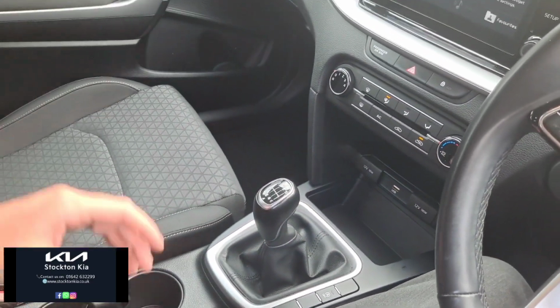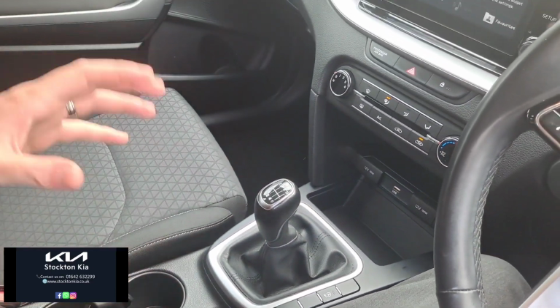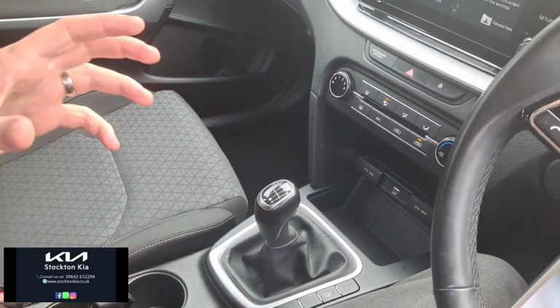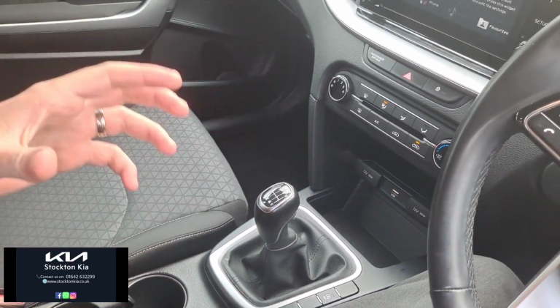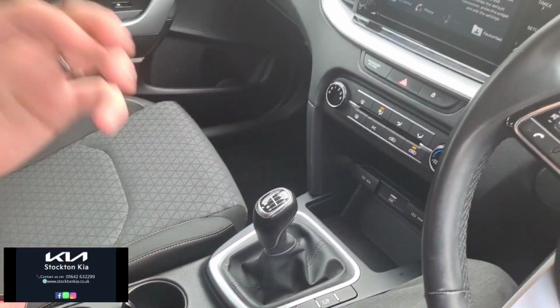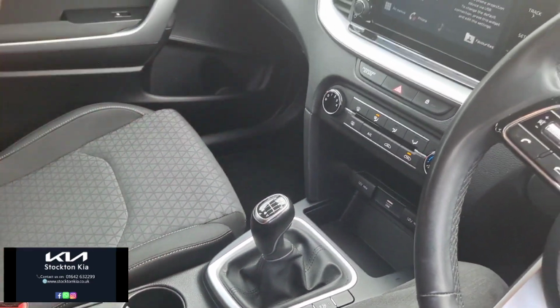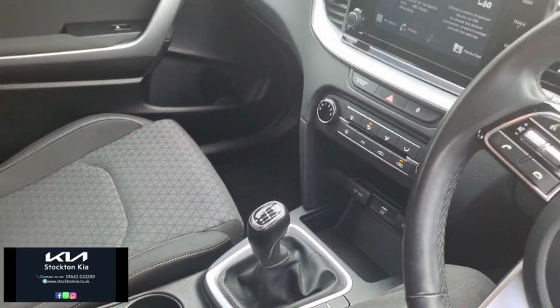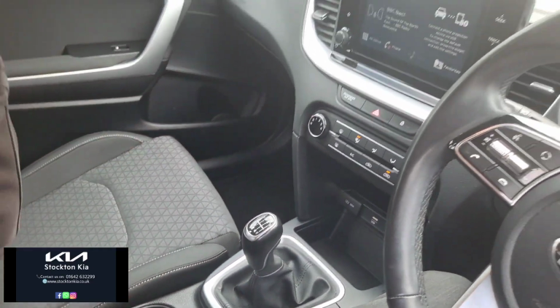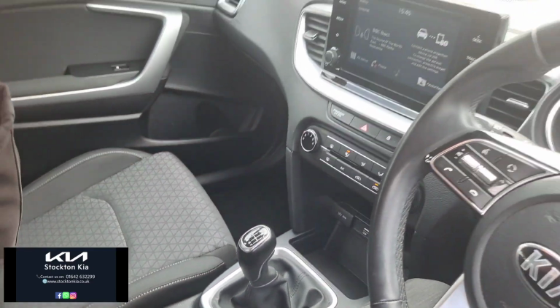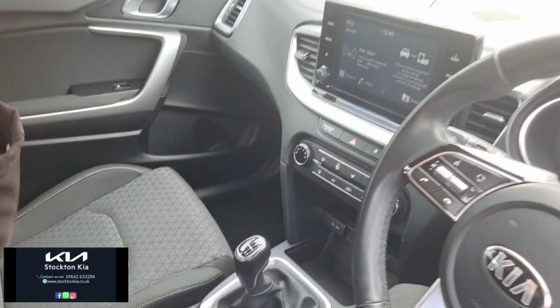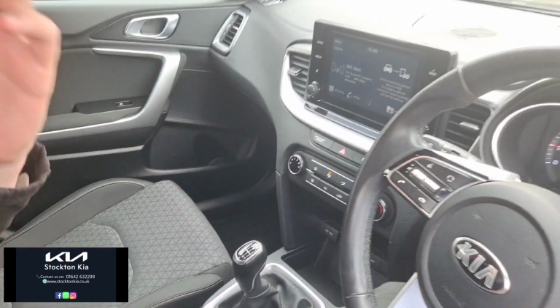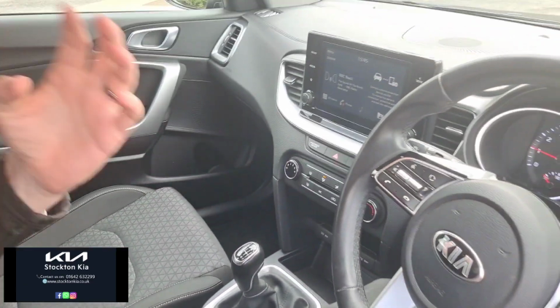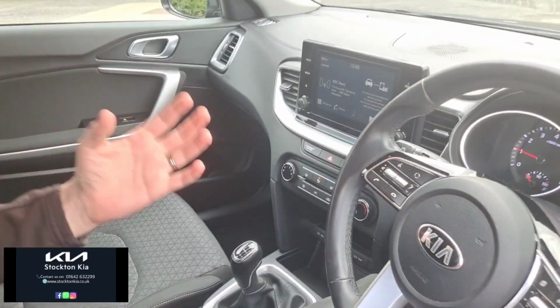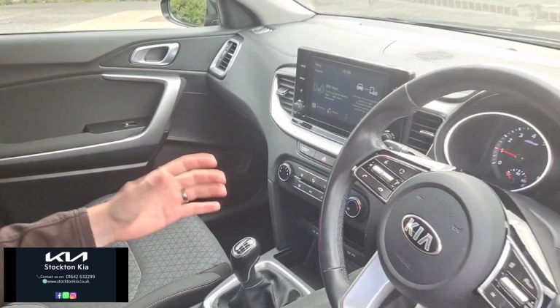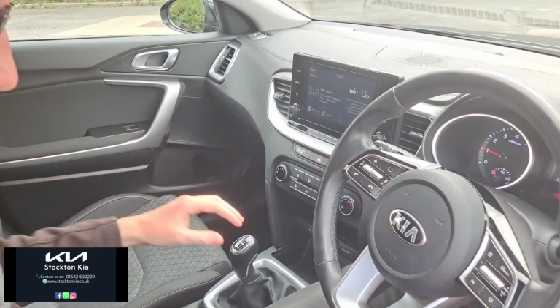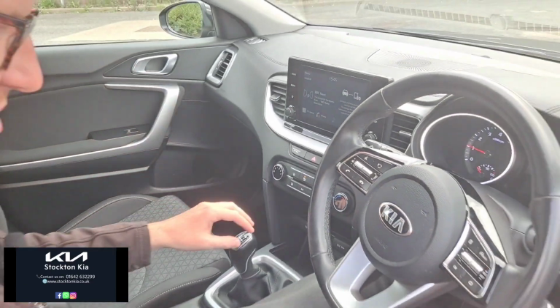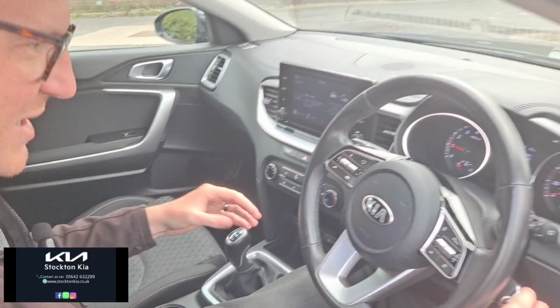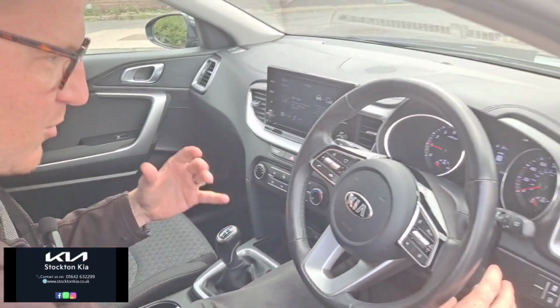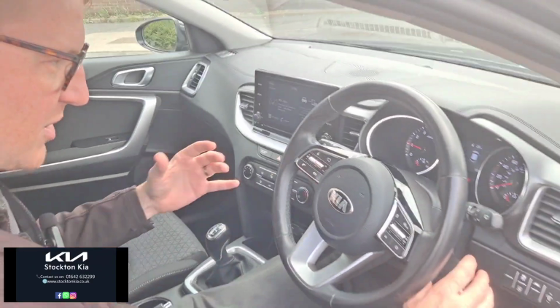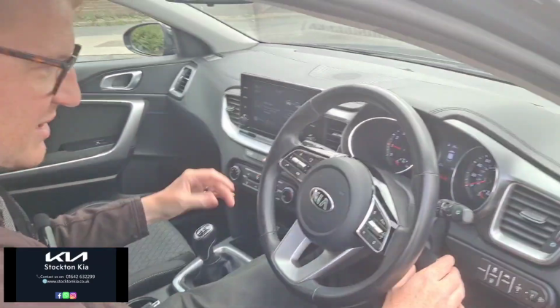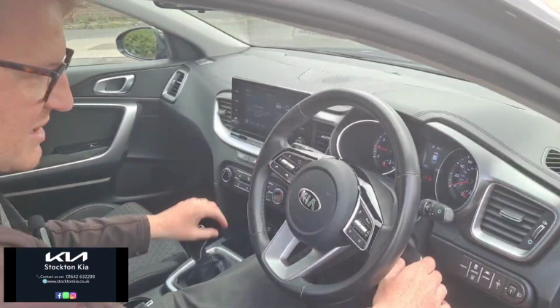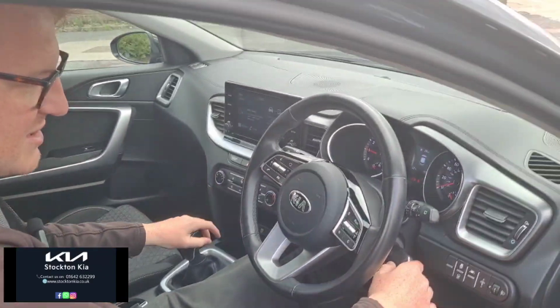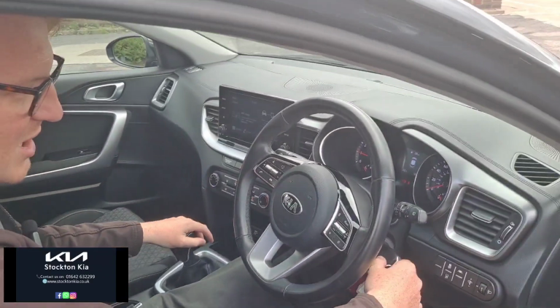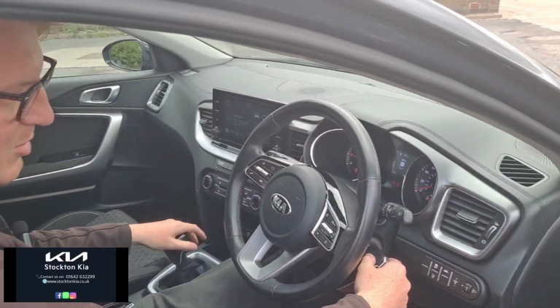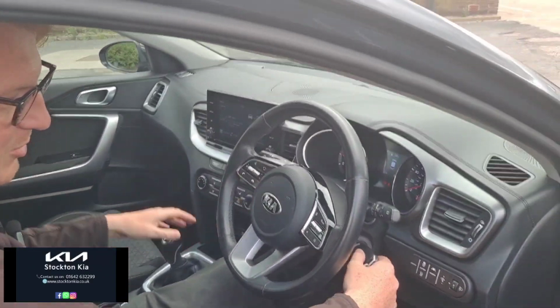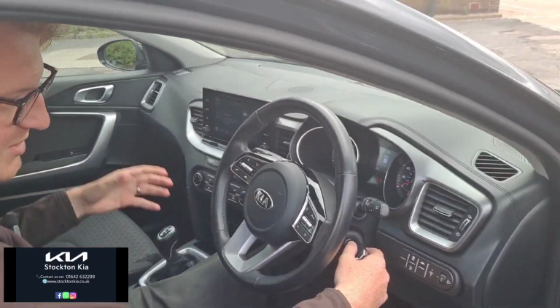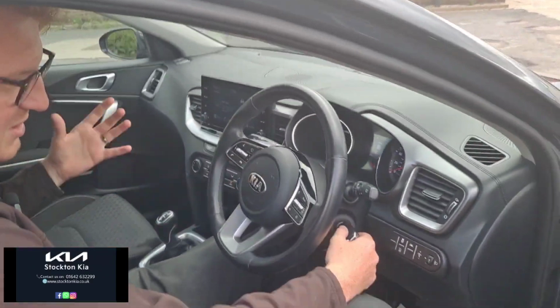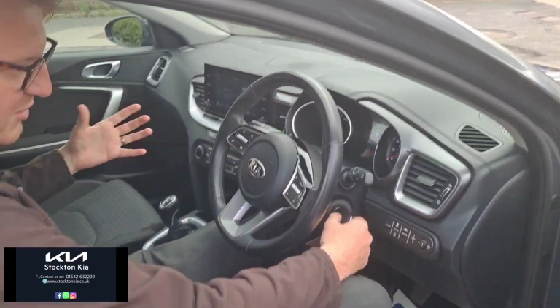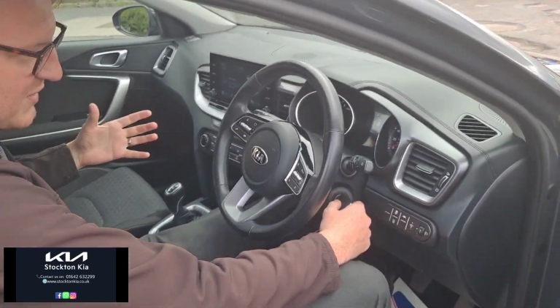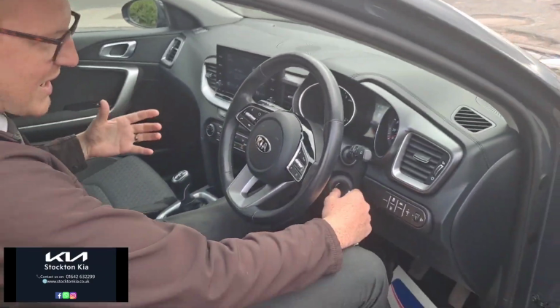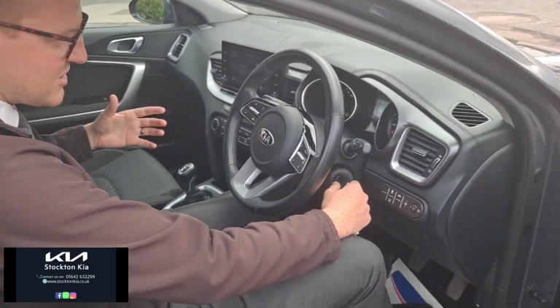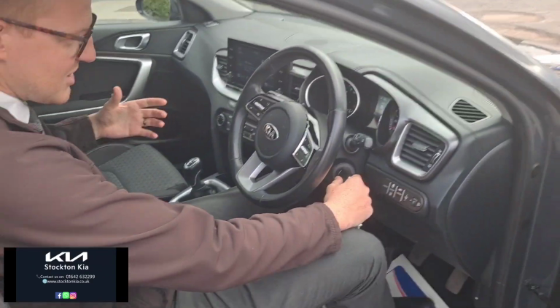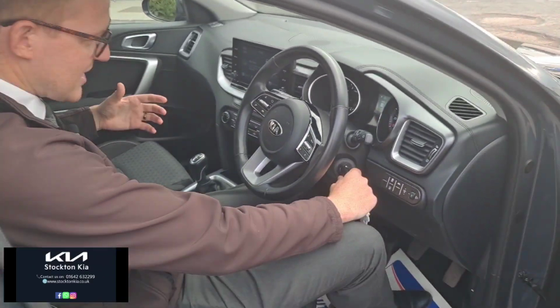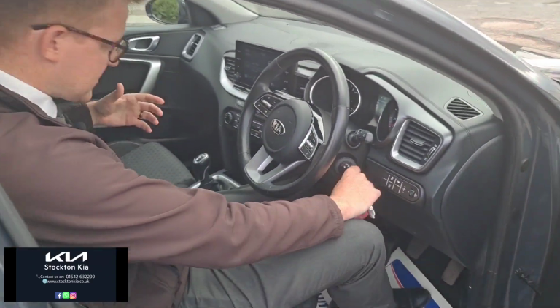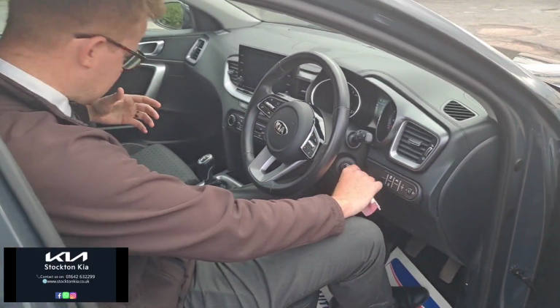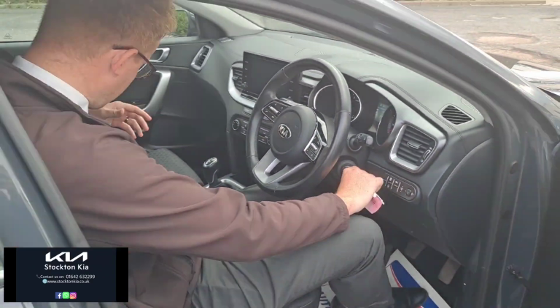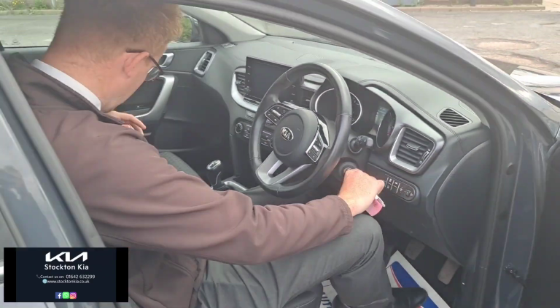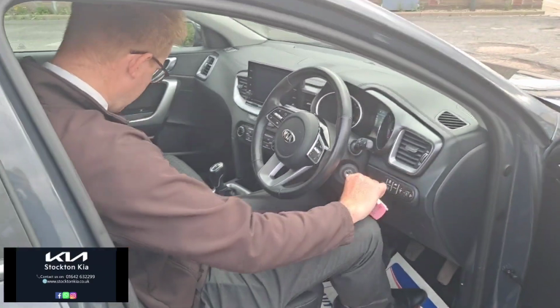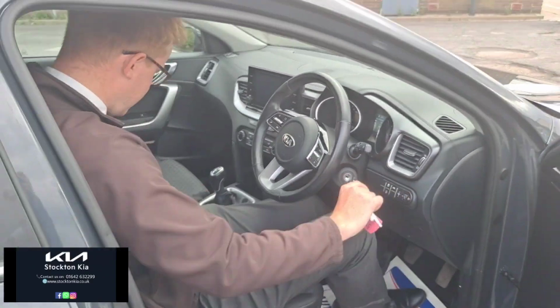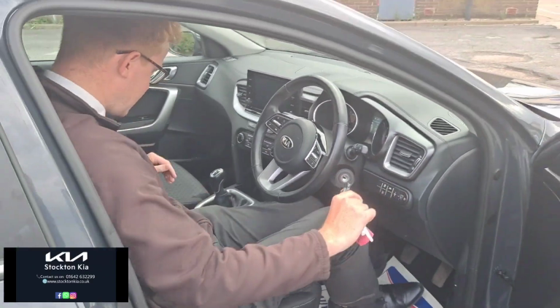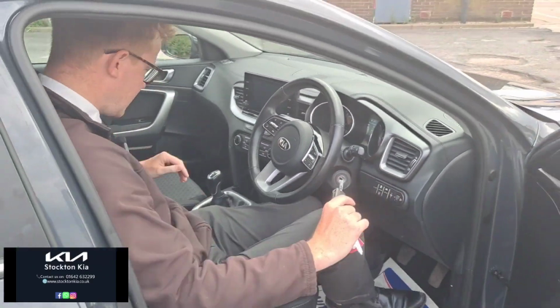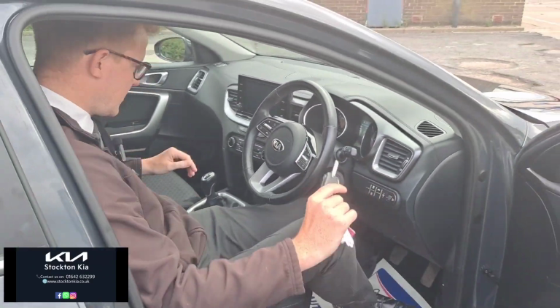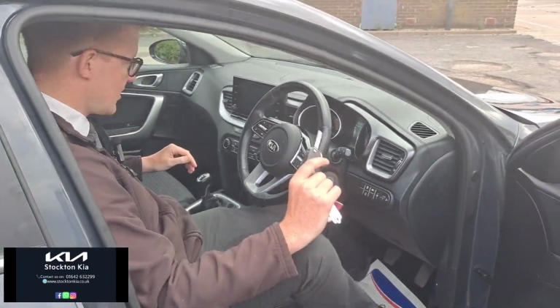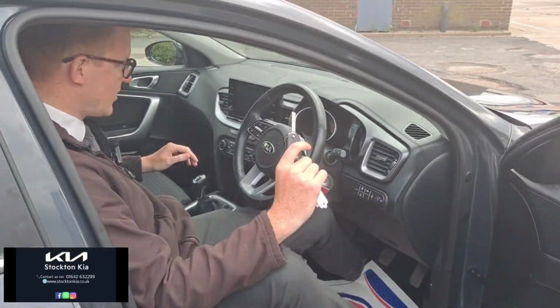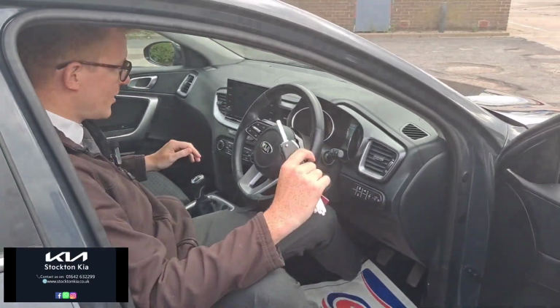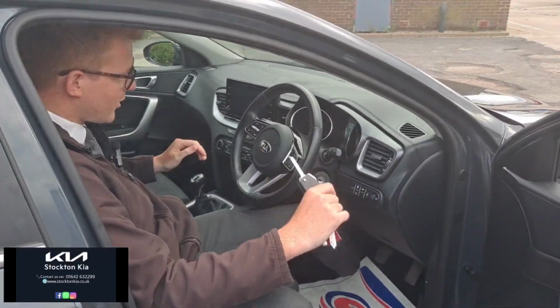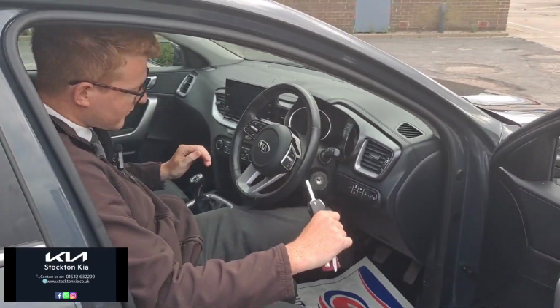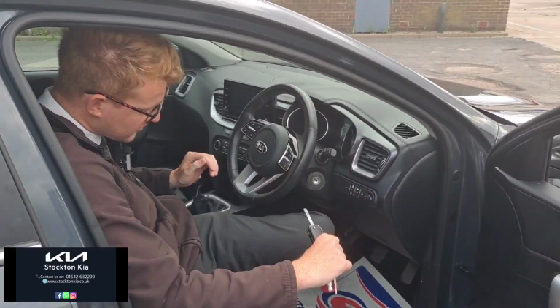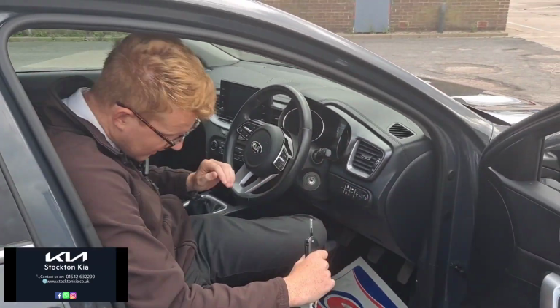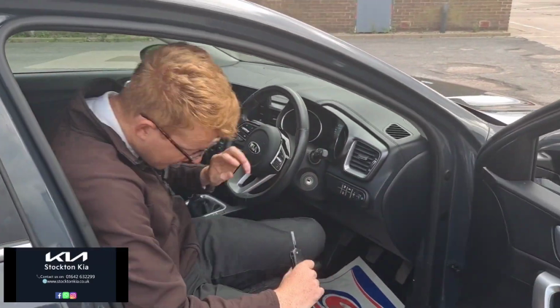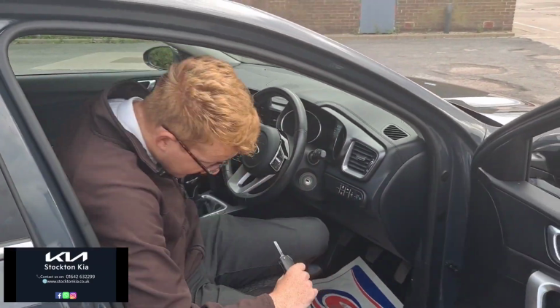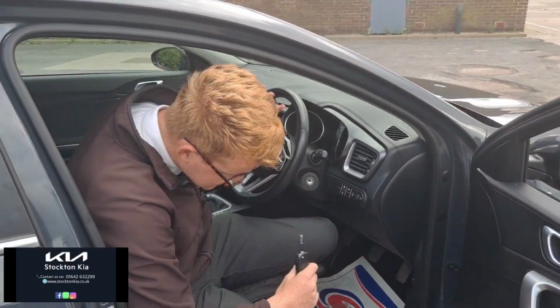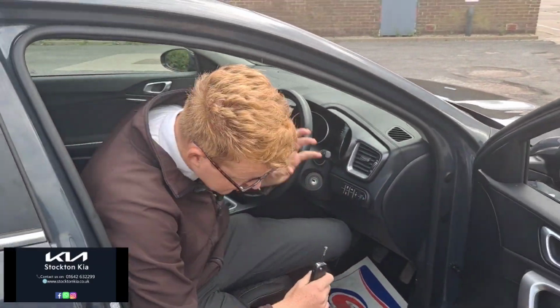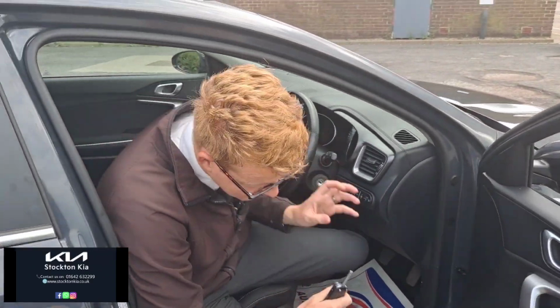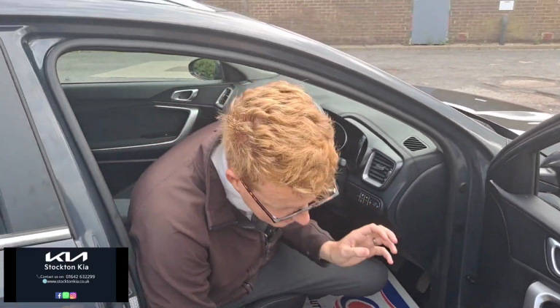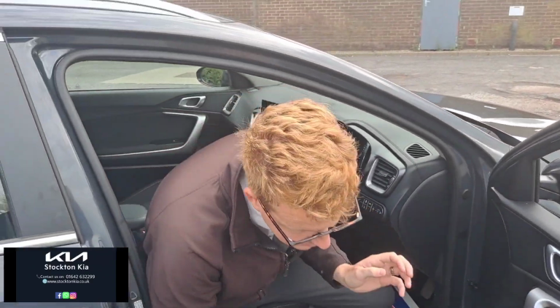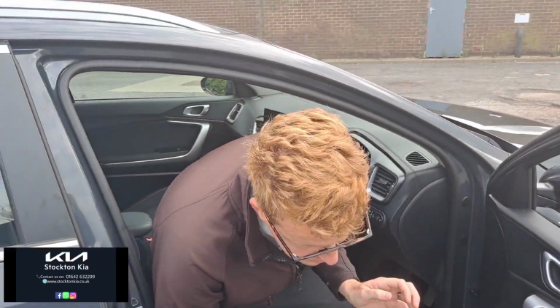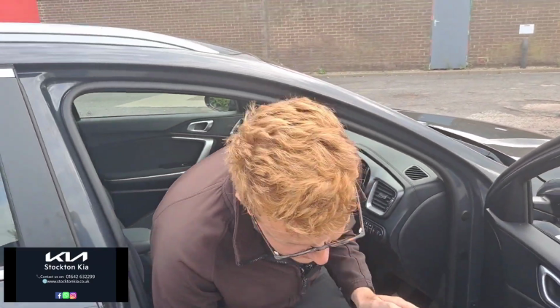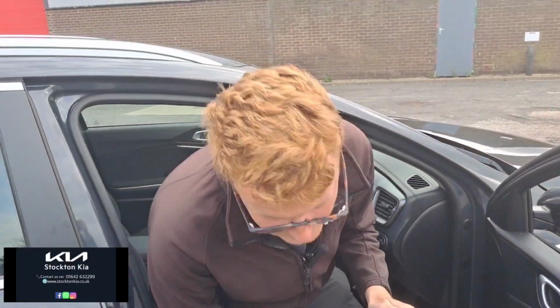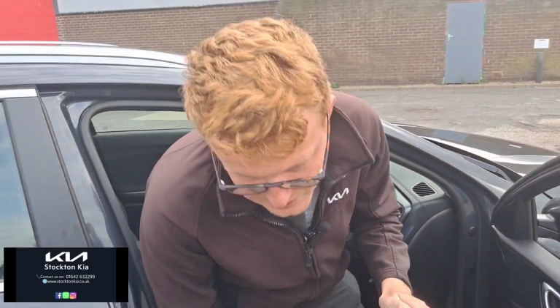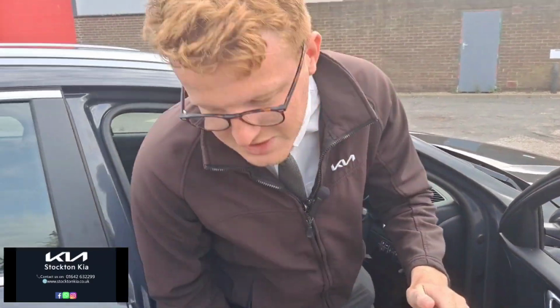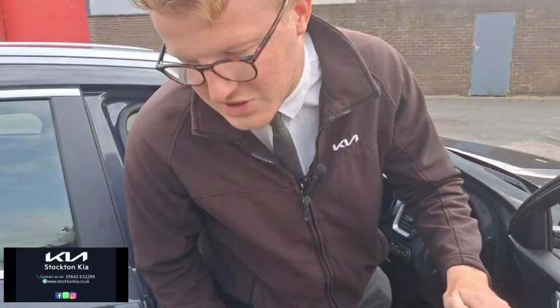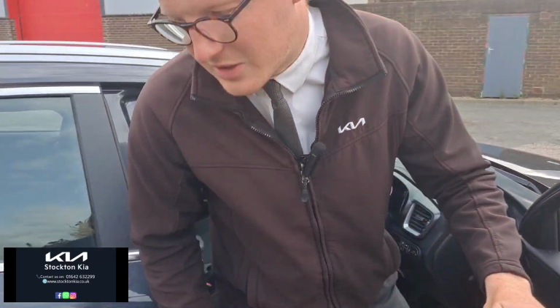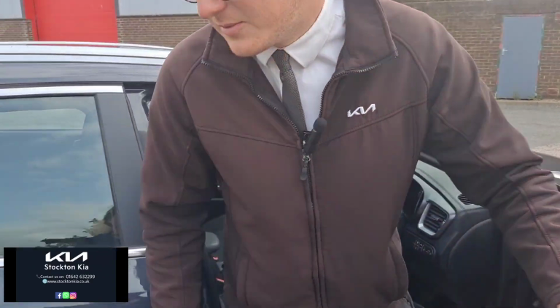There's a nice six speed manual gearbox — the one litre turbo is a lovely engine, nice and smooth. Comfortable armrest and a really good driving position.